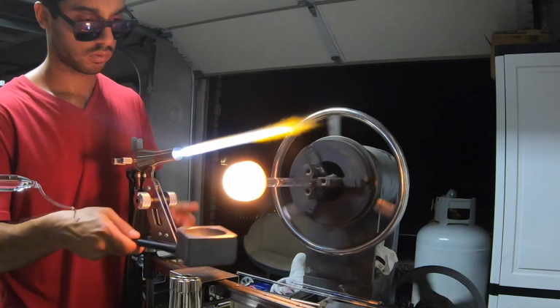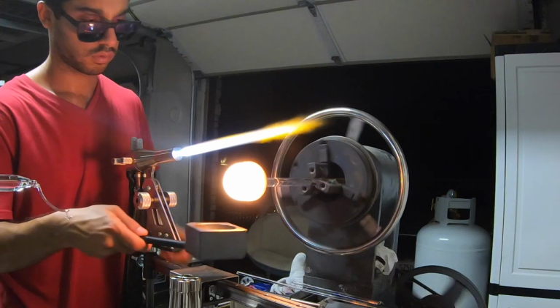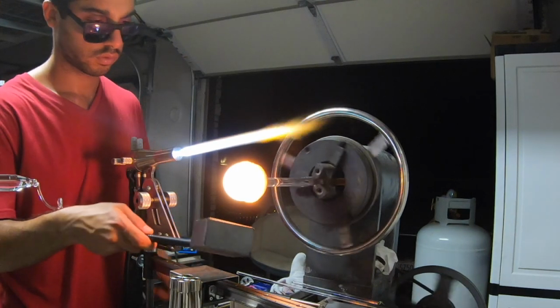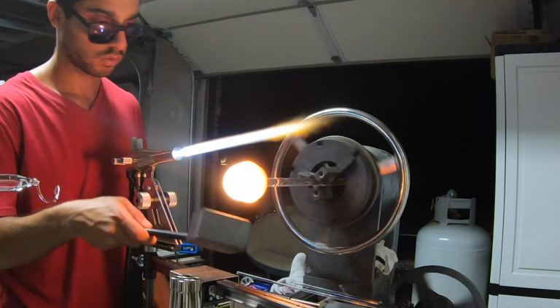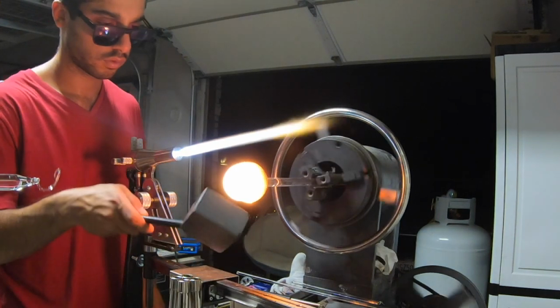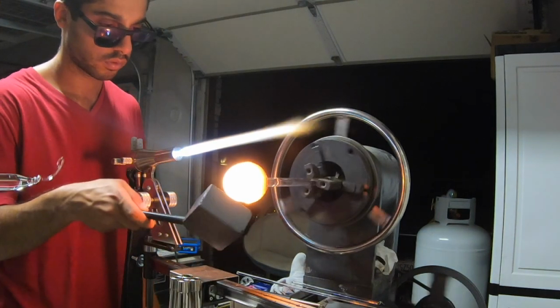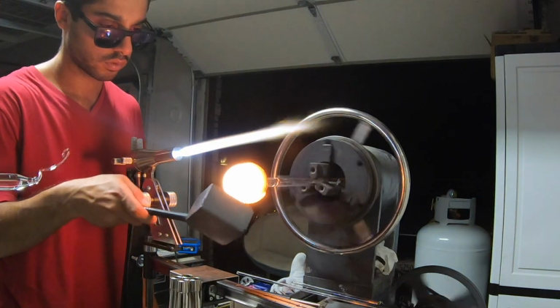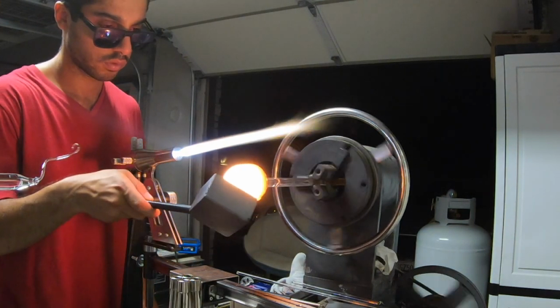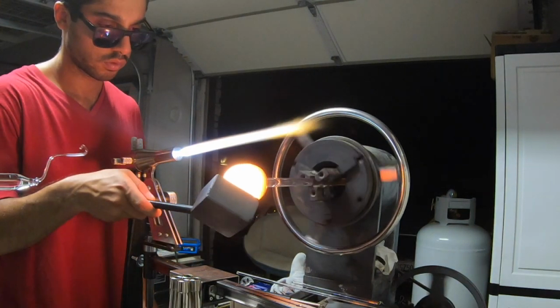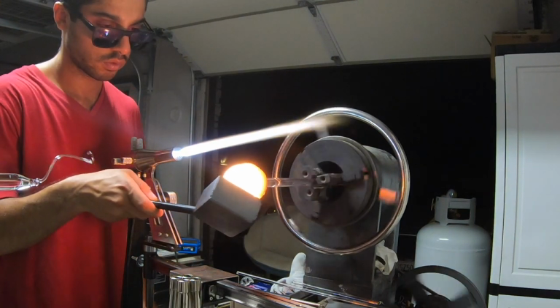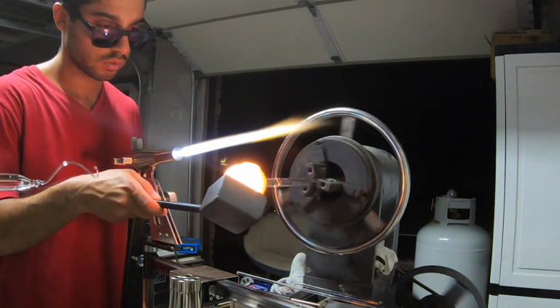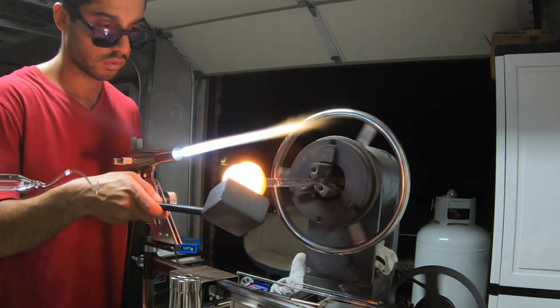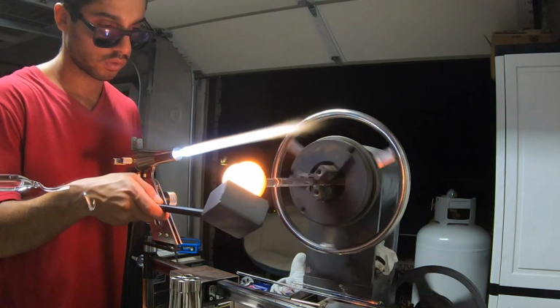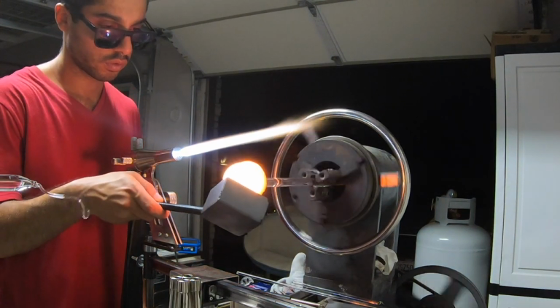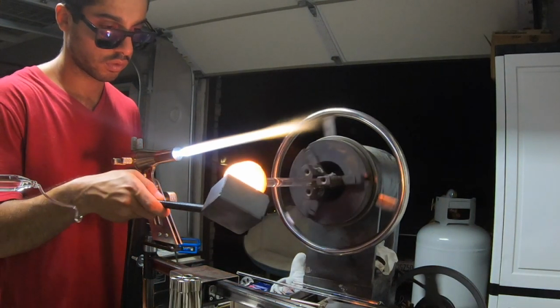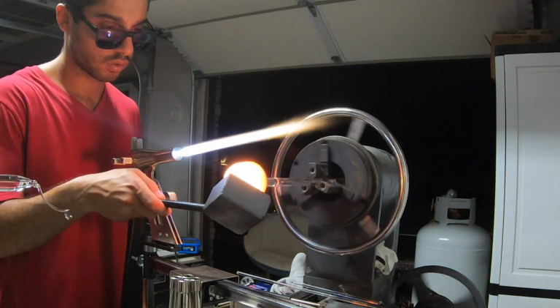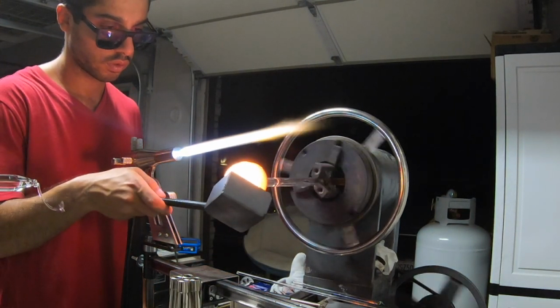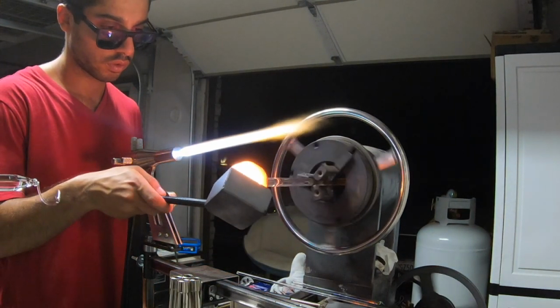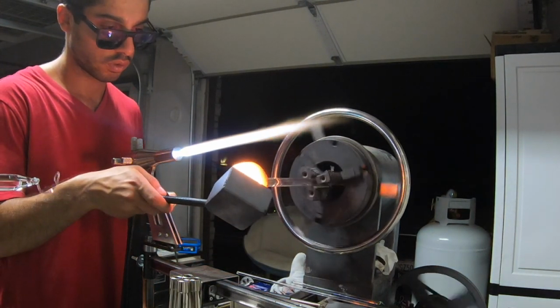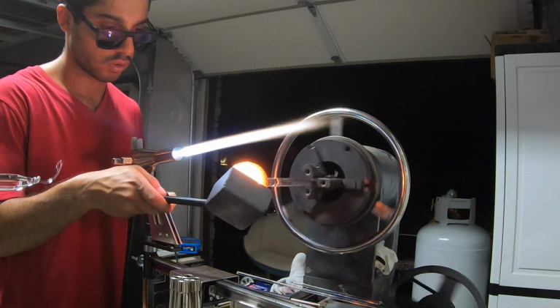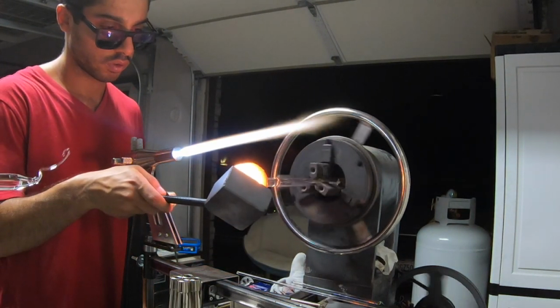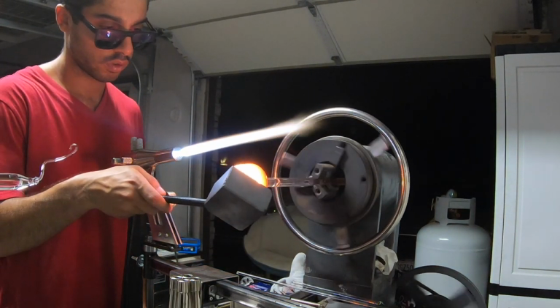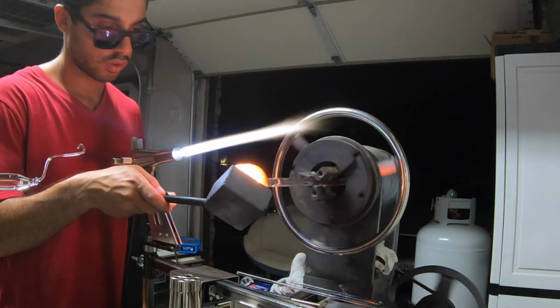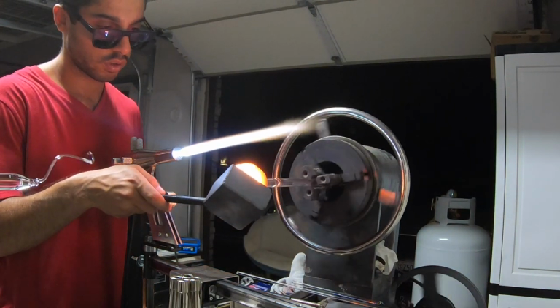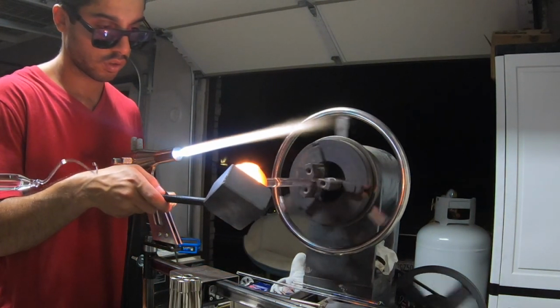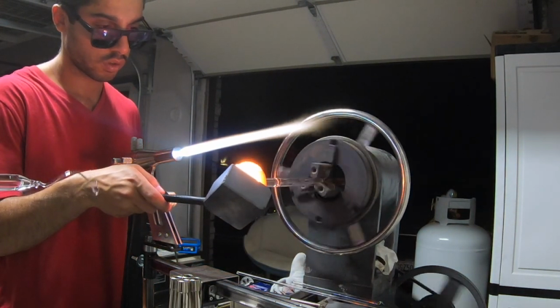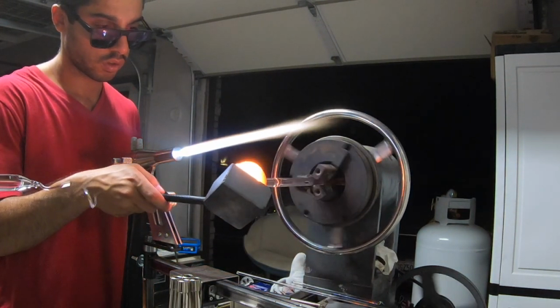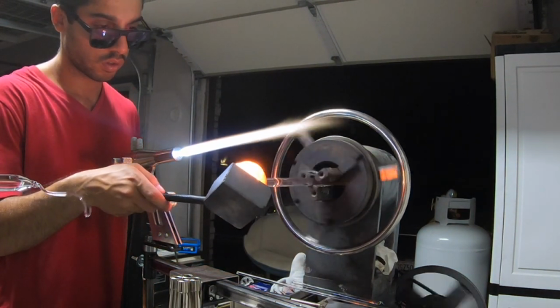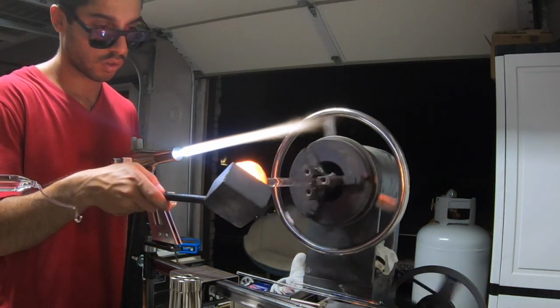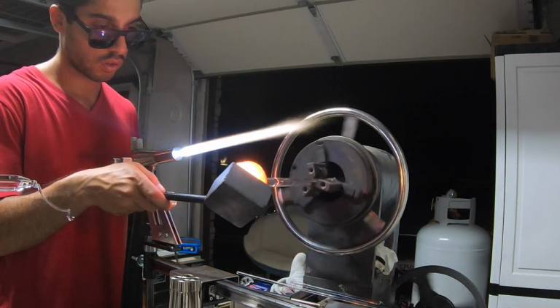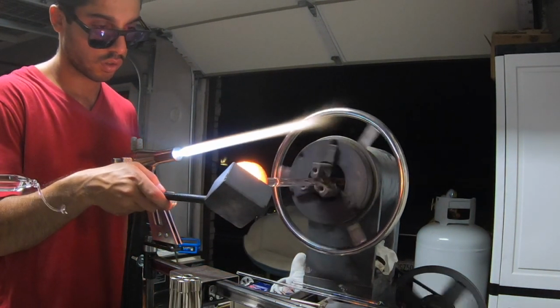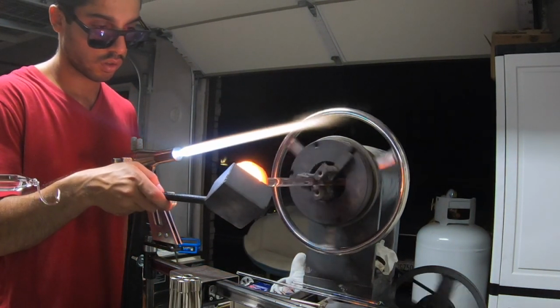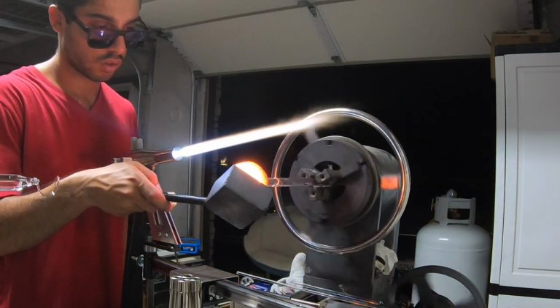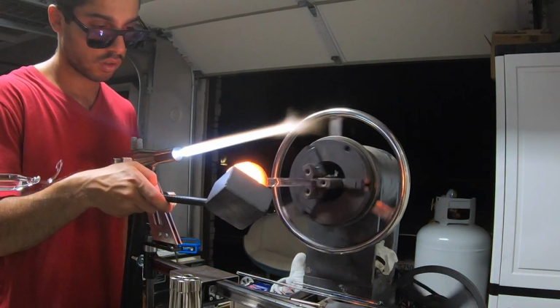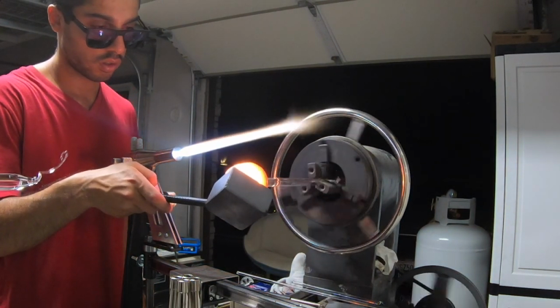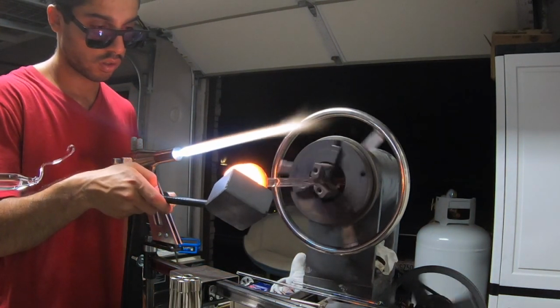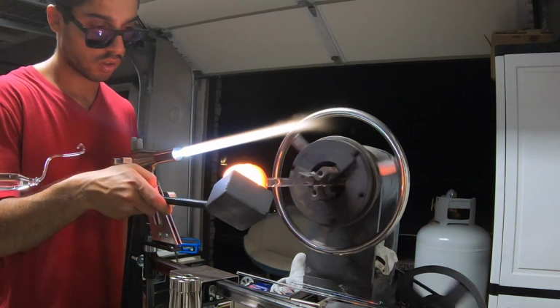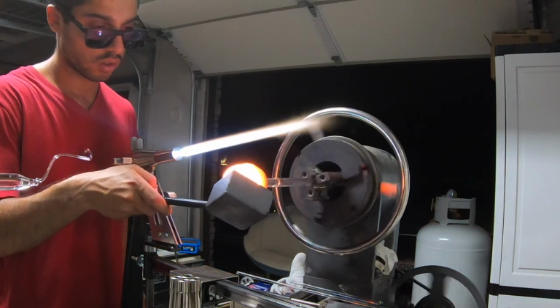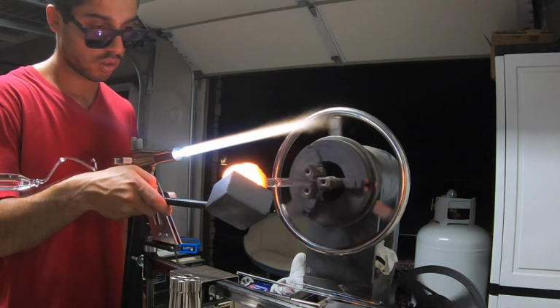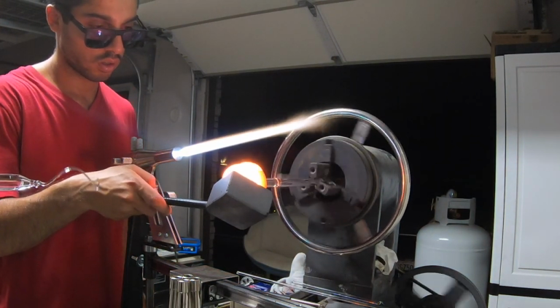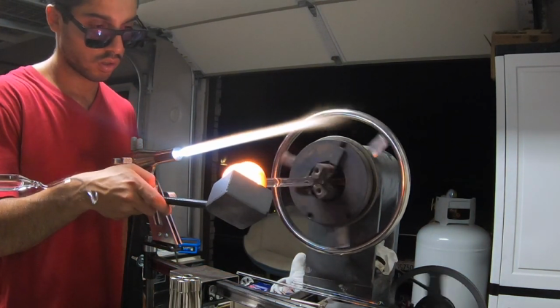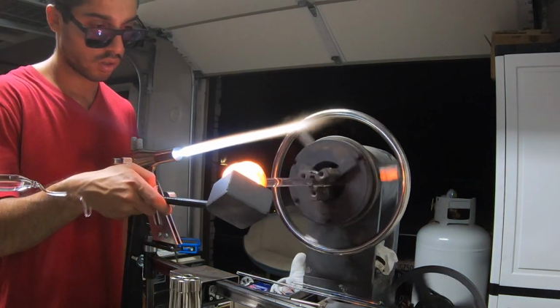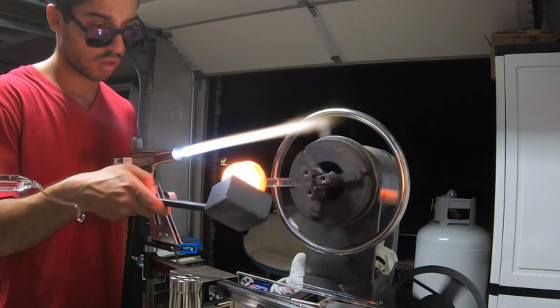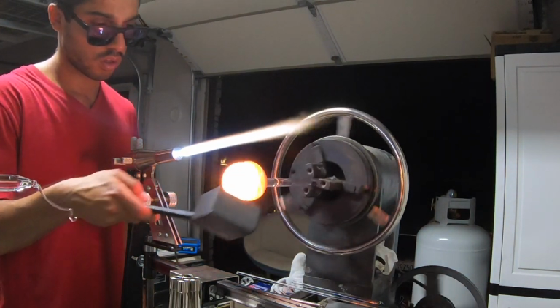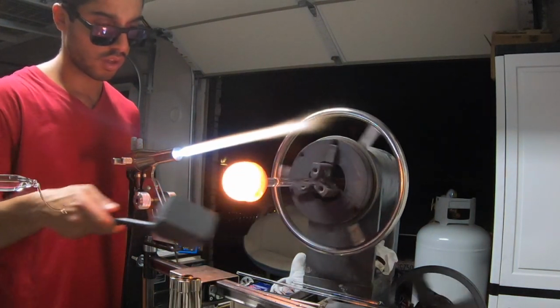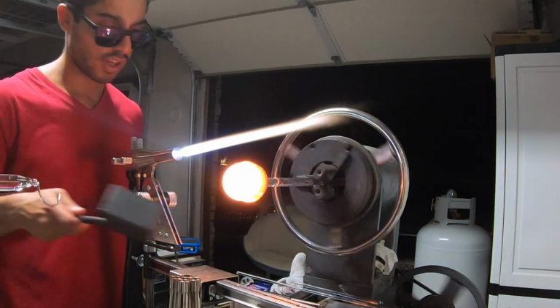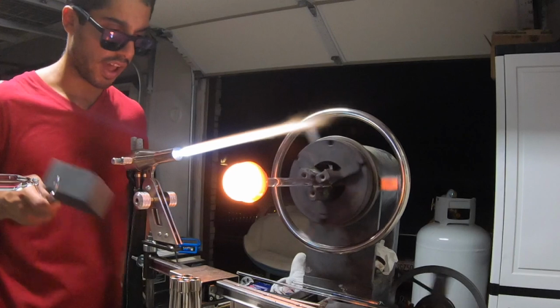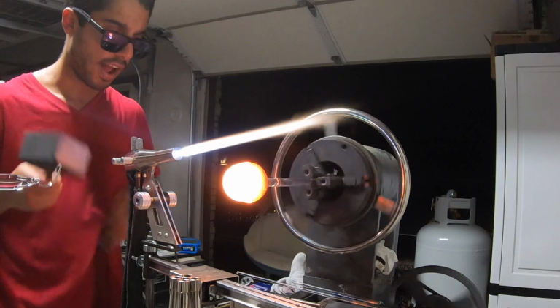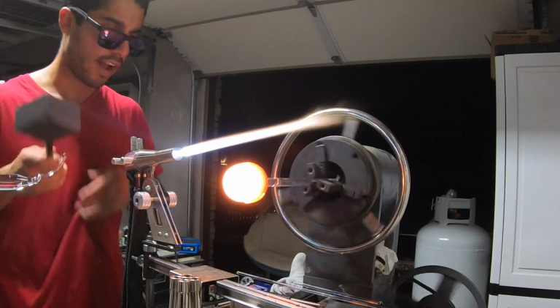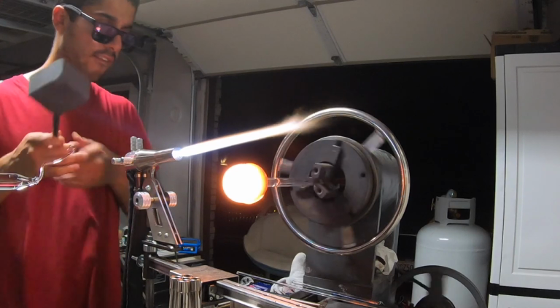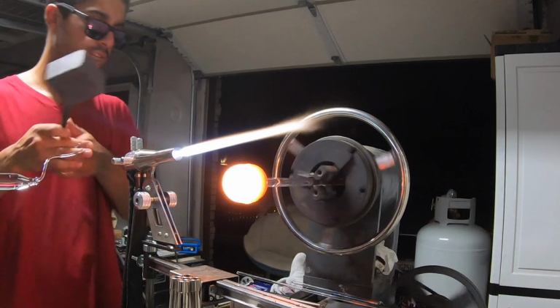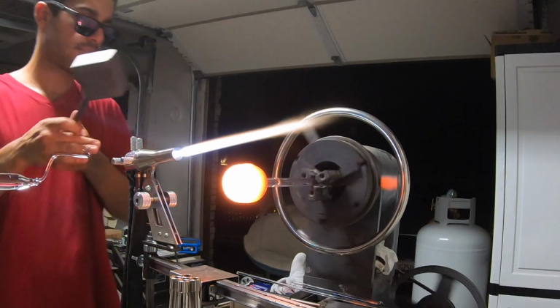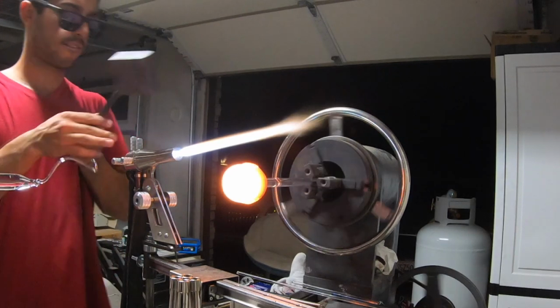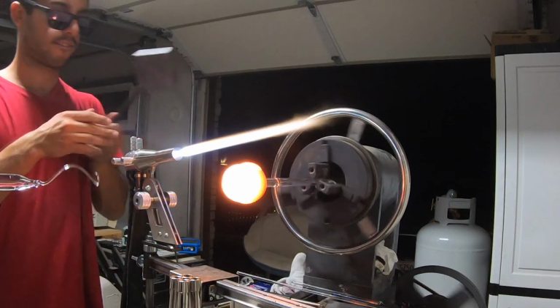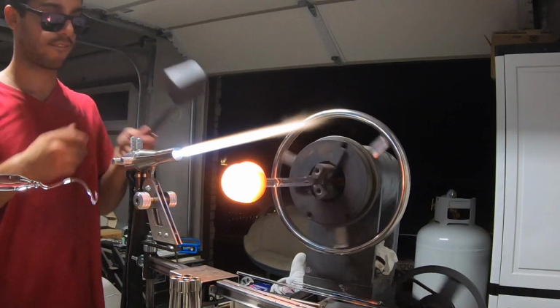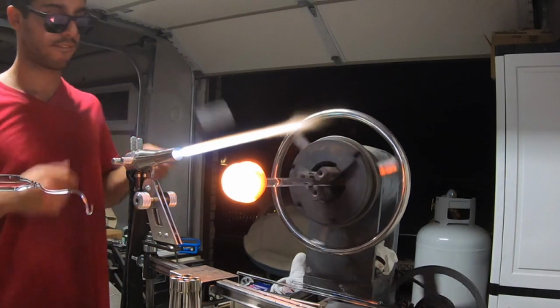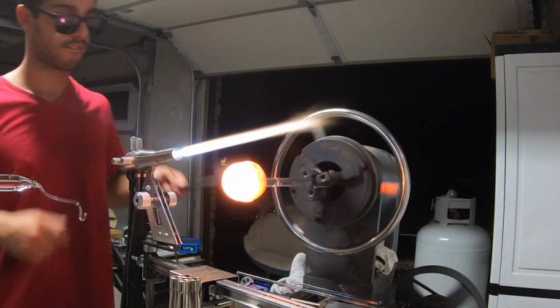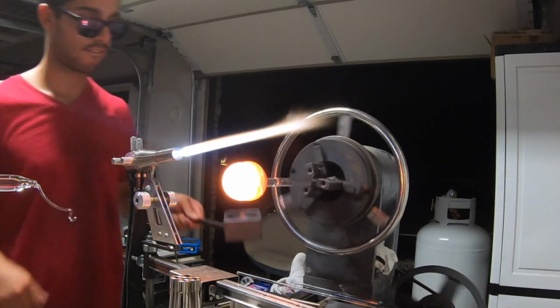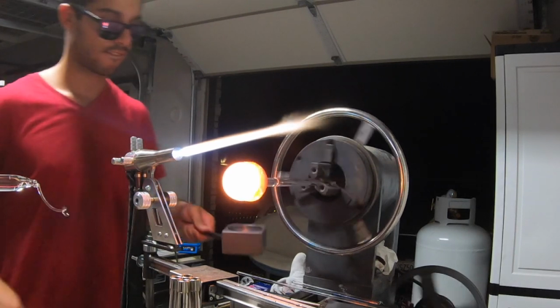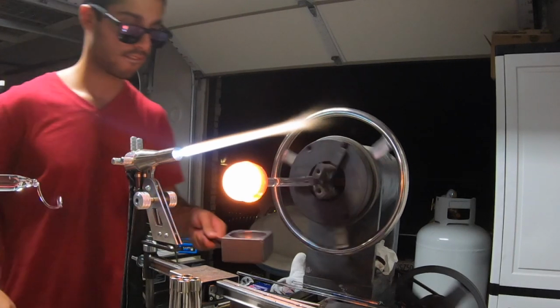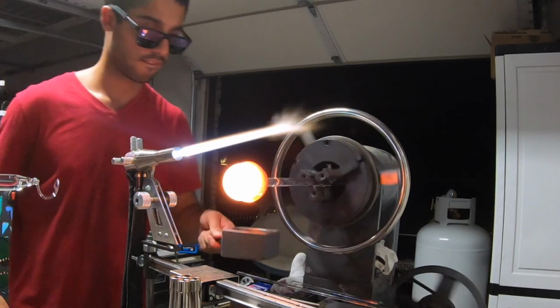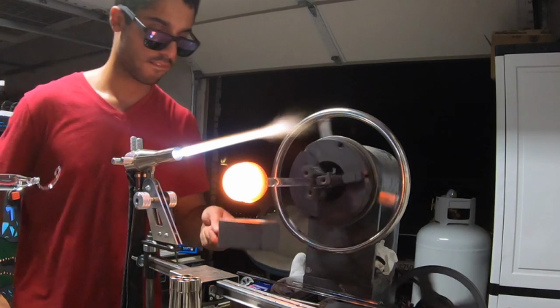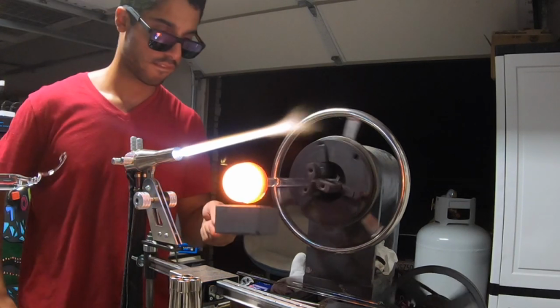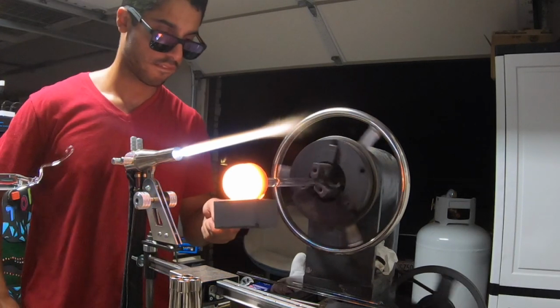The rest of this video is just me shaping the marble and then adding some colored dots for the backing. Sit back and enjoy.